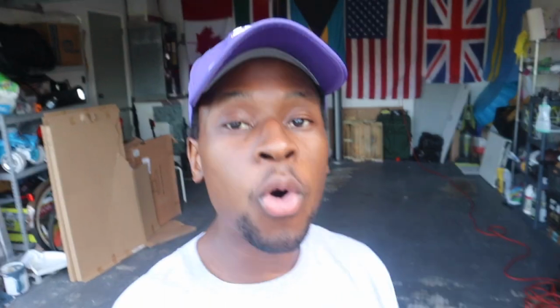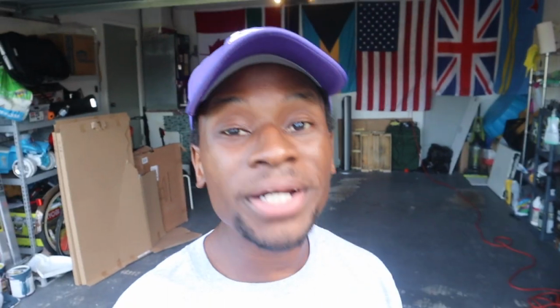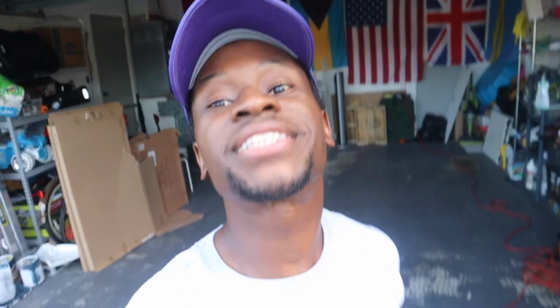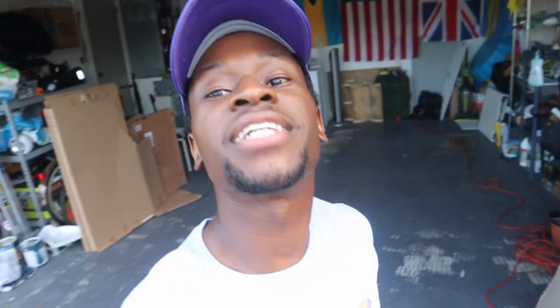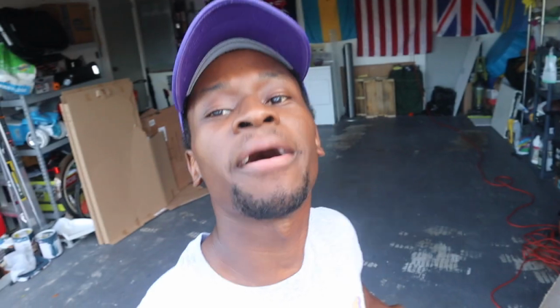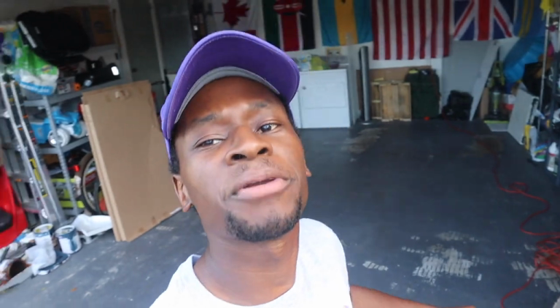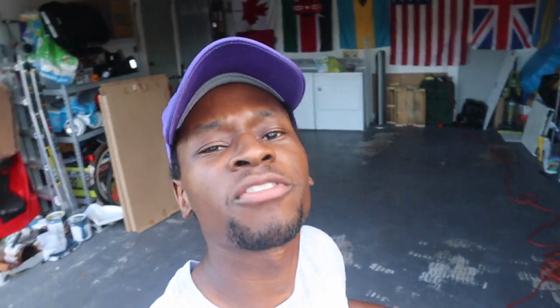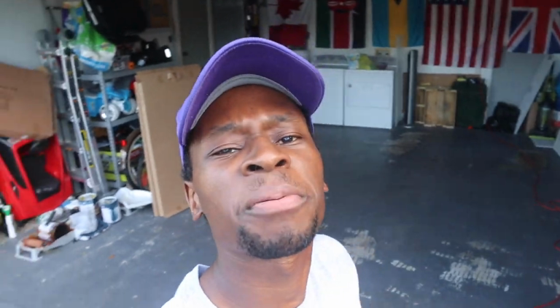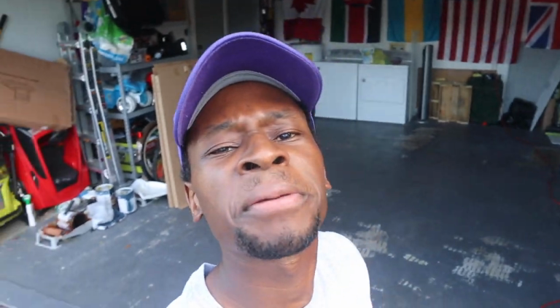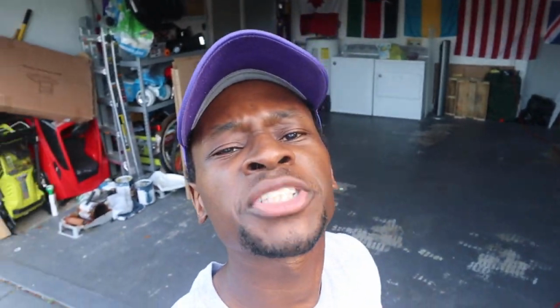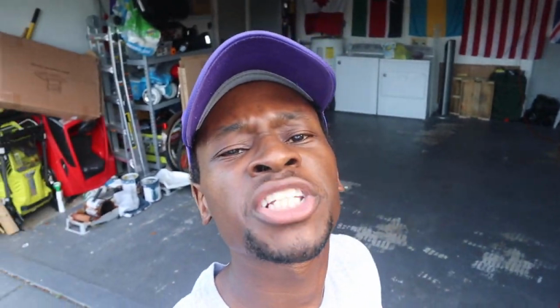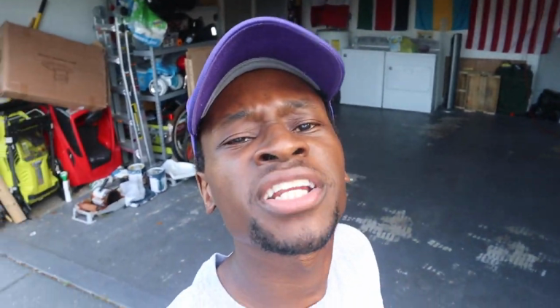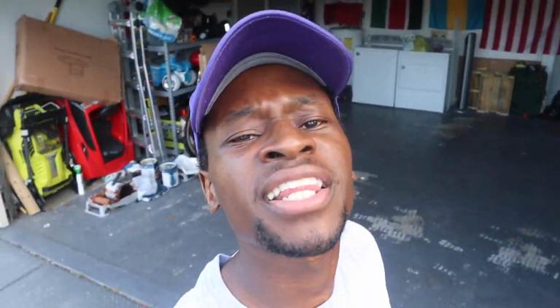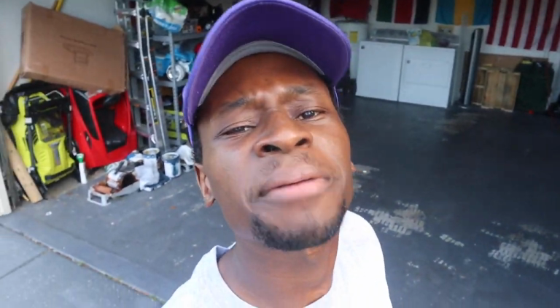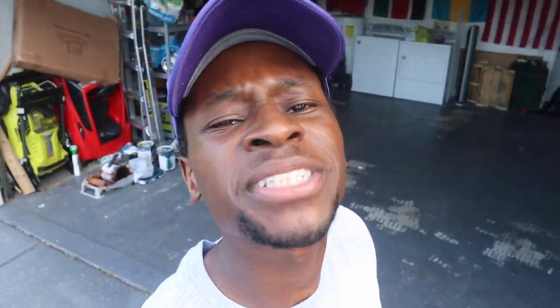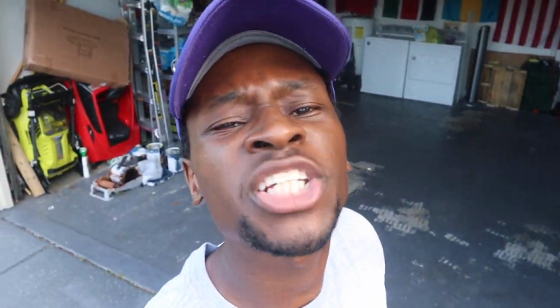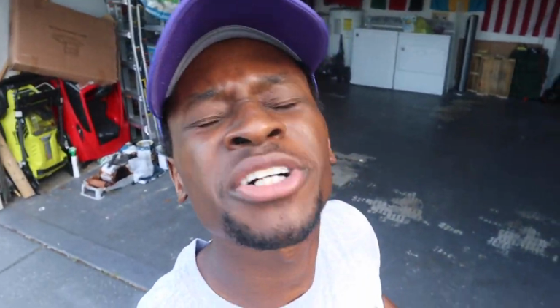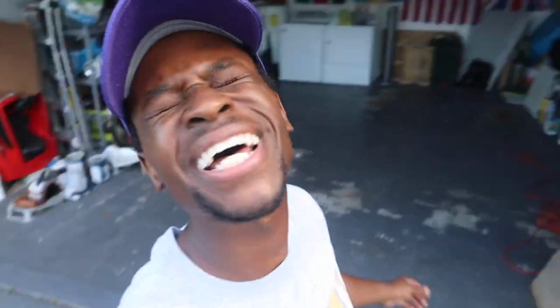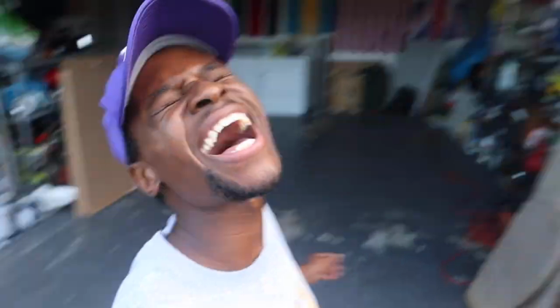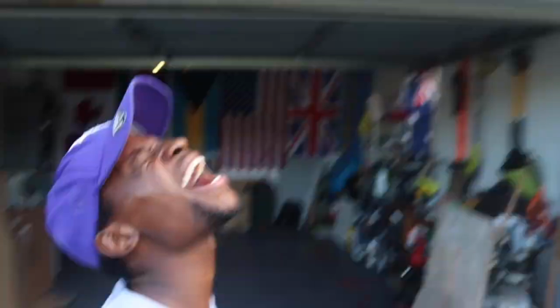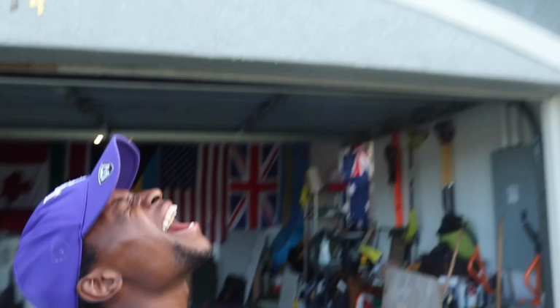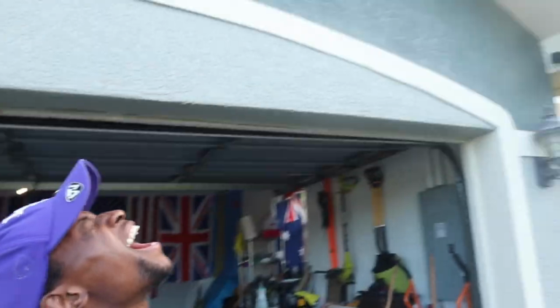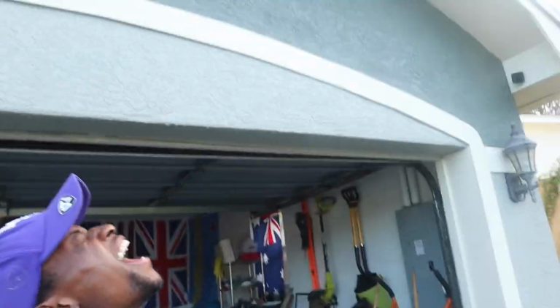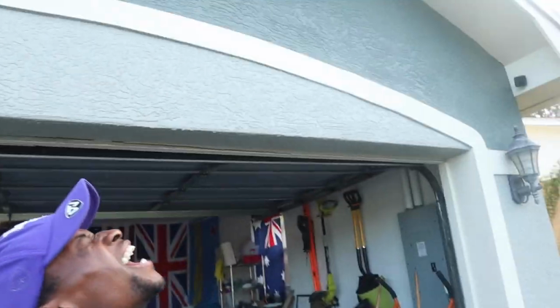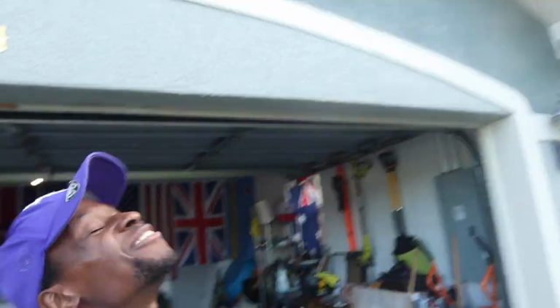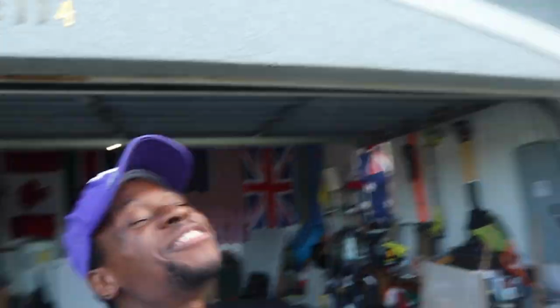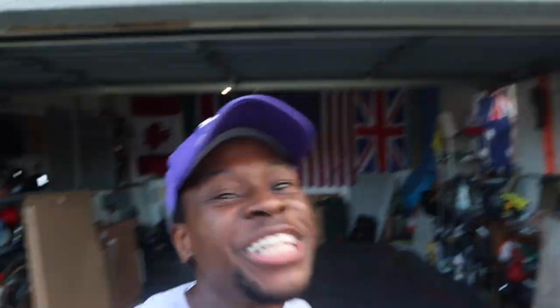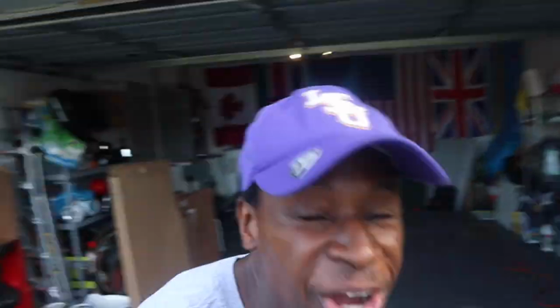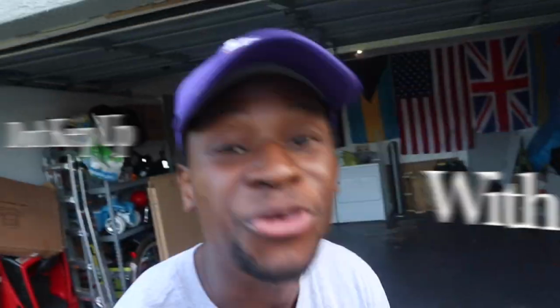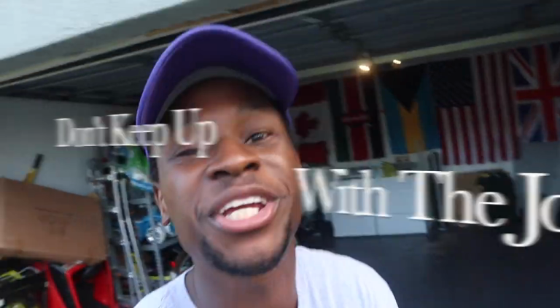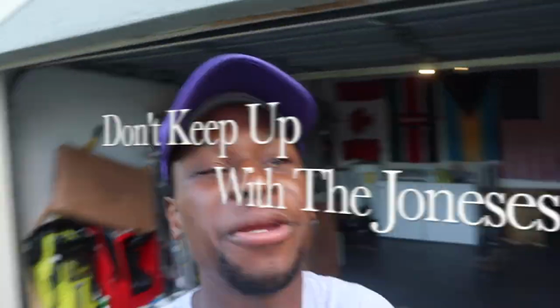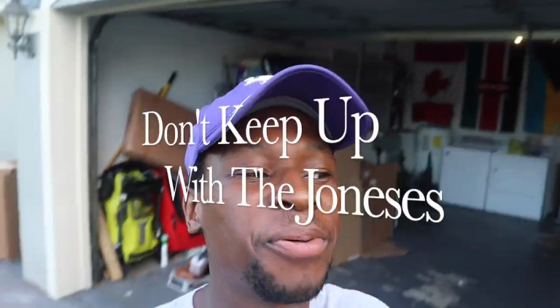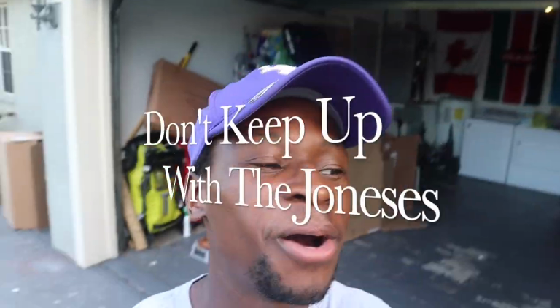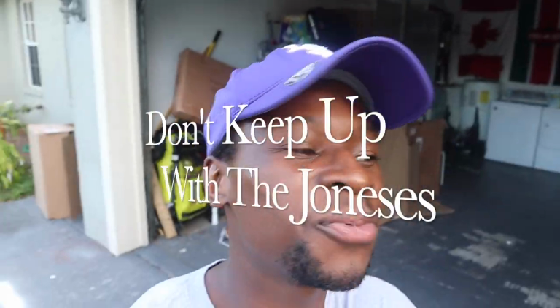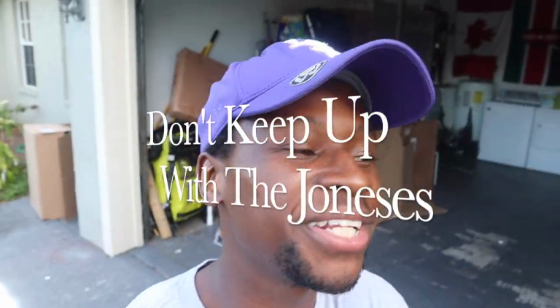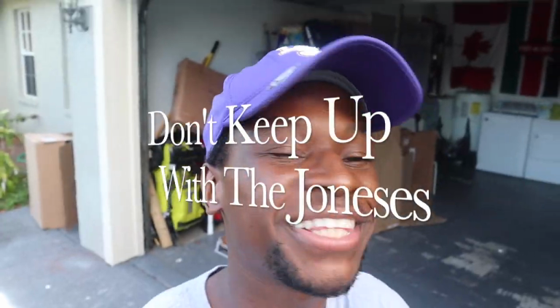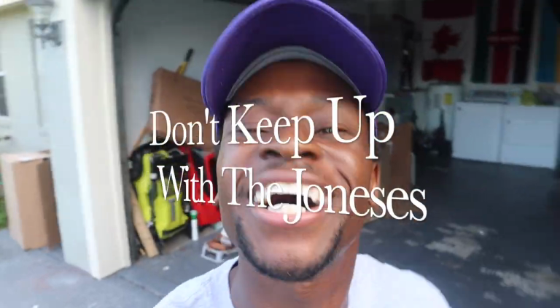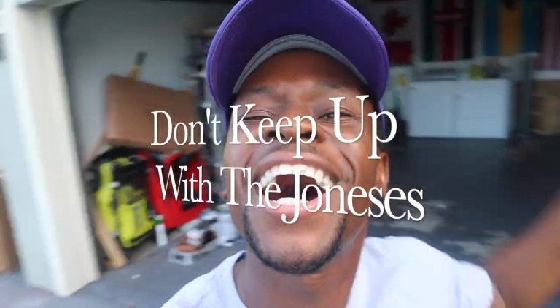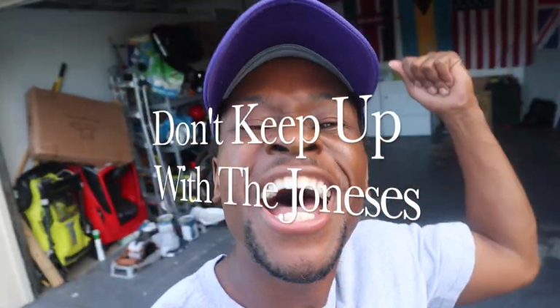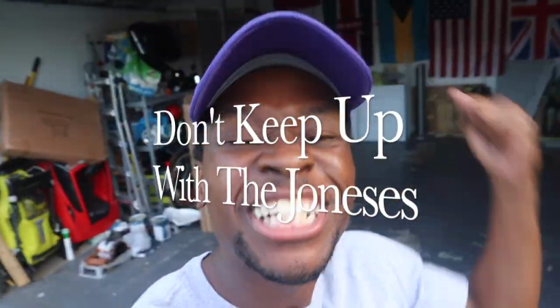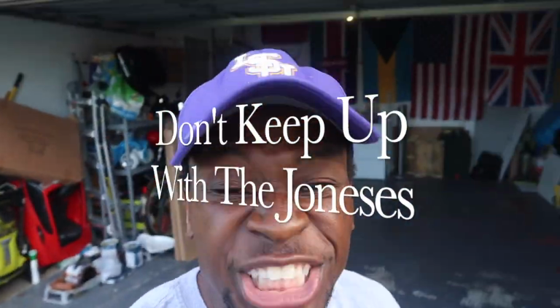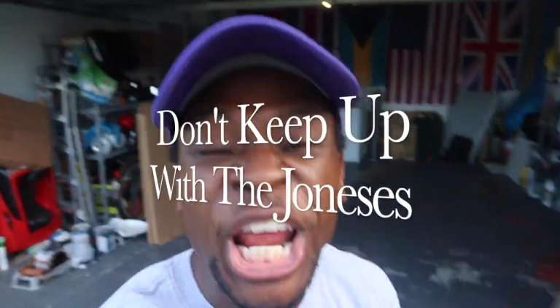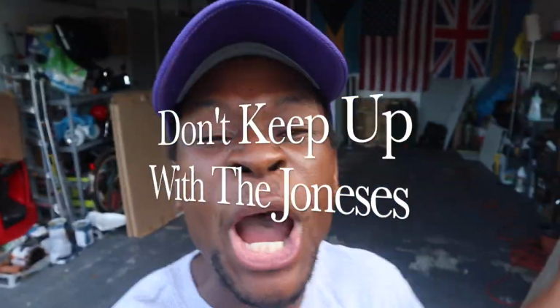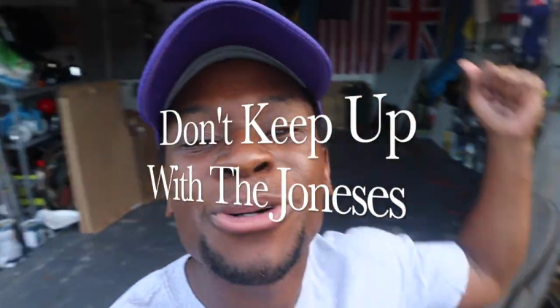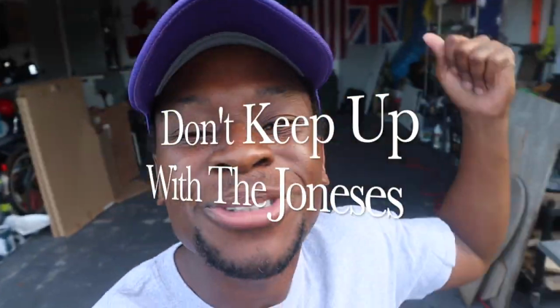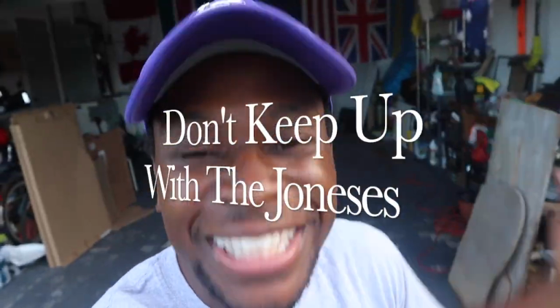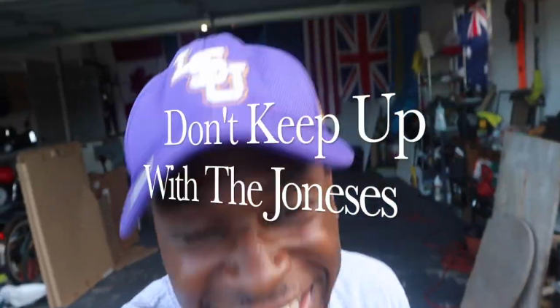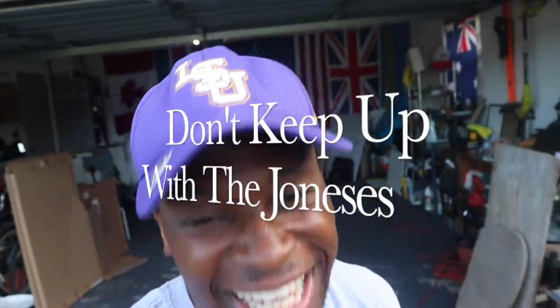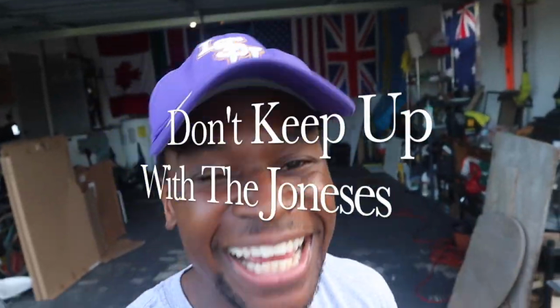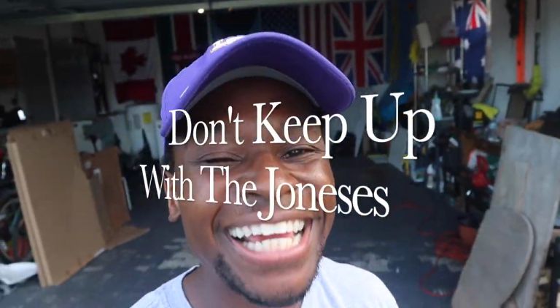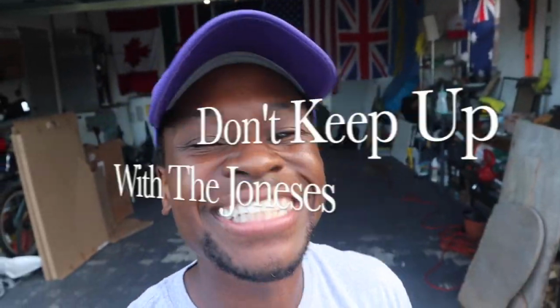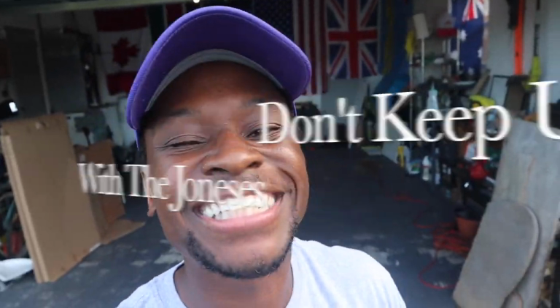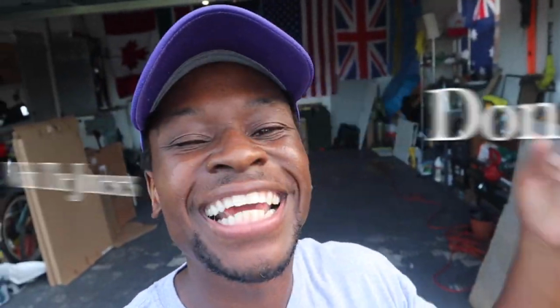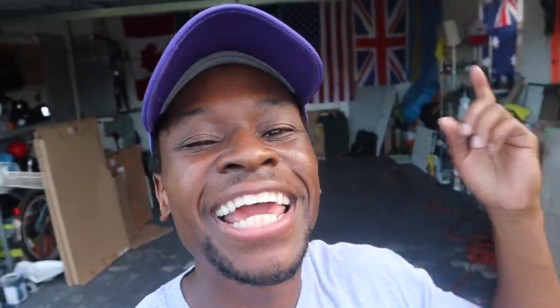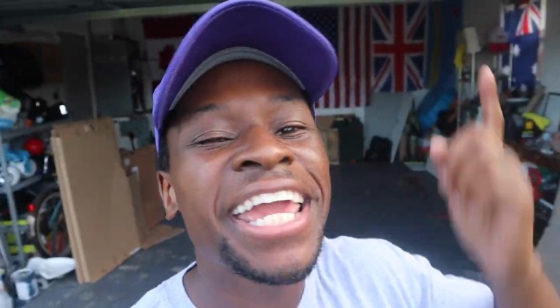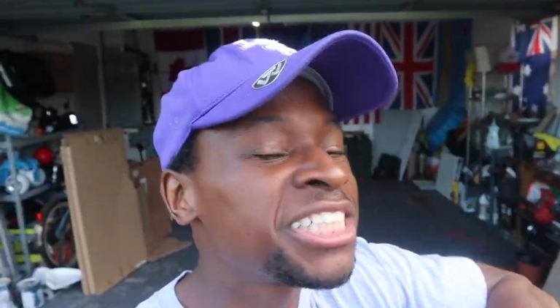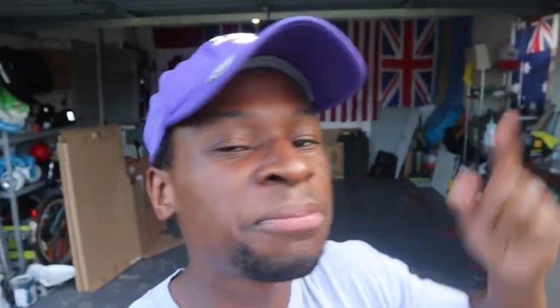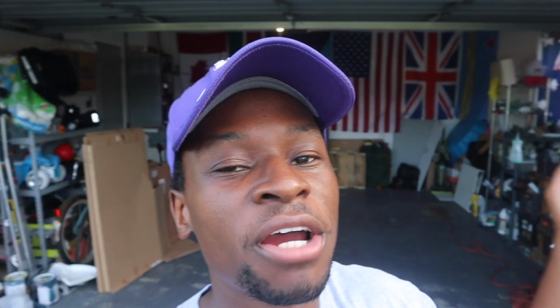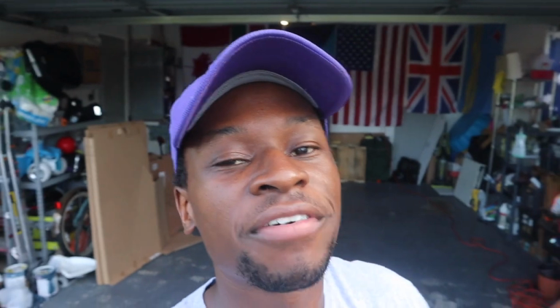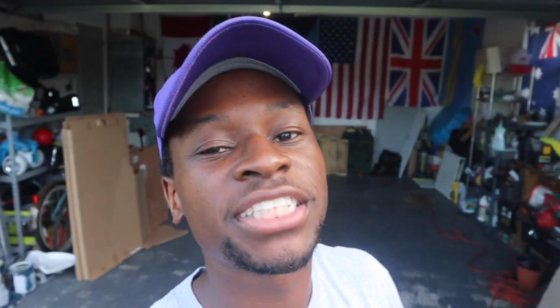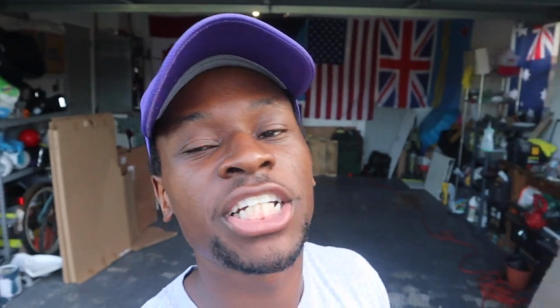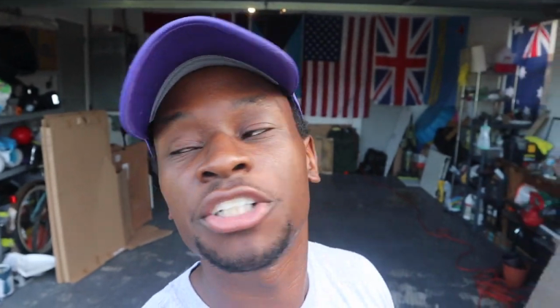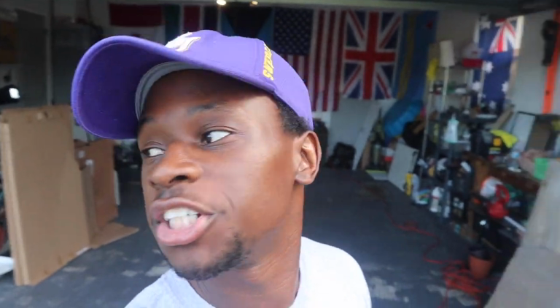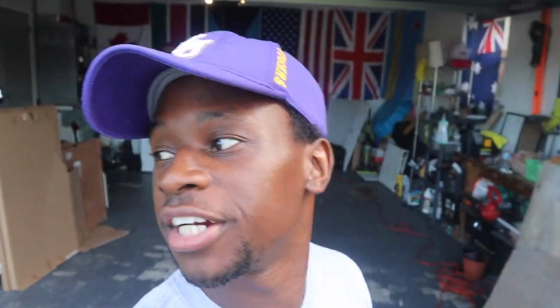What's up, beautiful people, welcome to another episode of Don't Keep Up With The Josies. It's your boy Ricky Jones here.